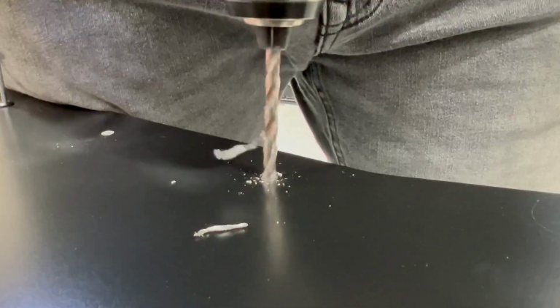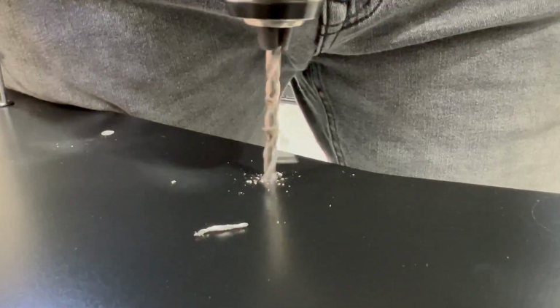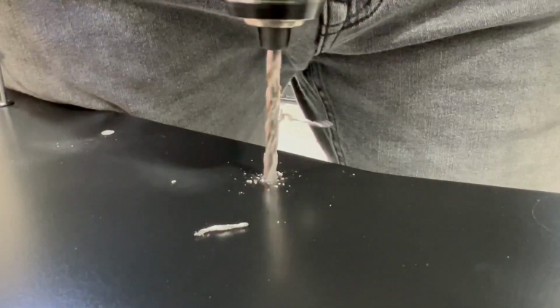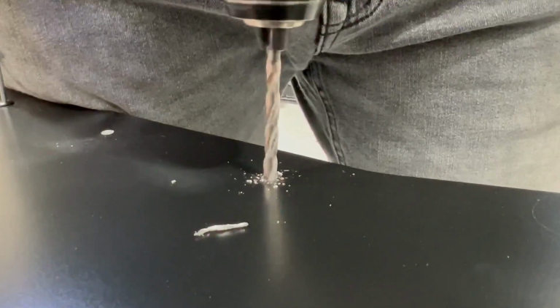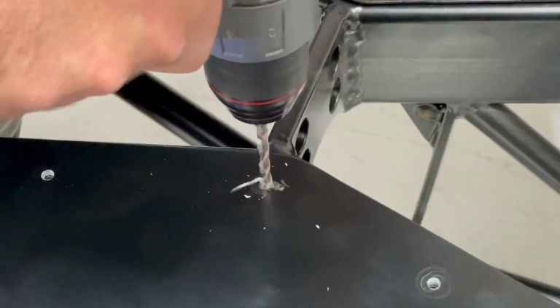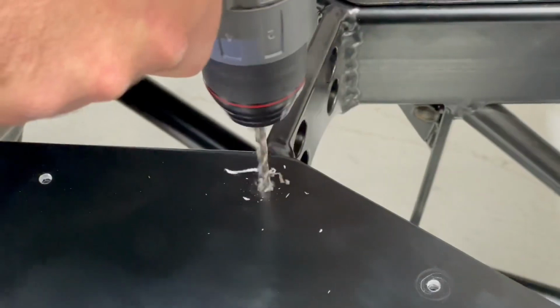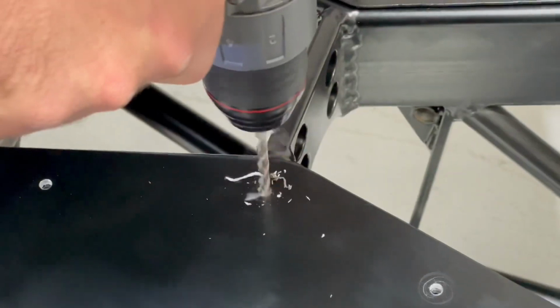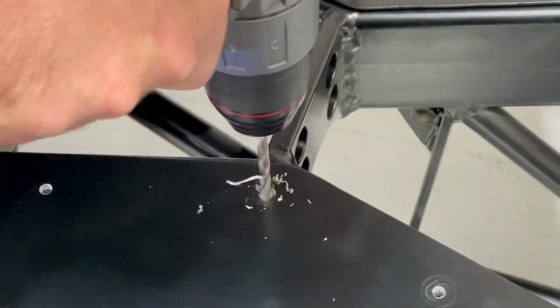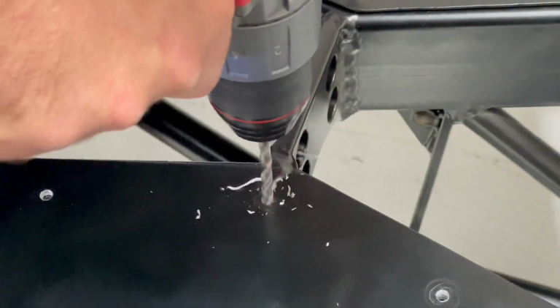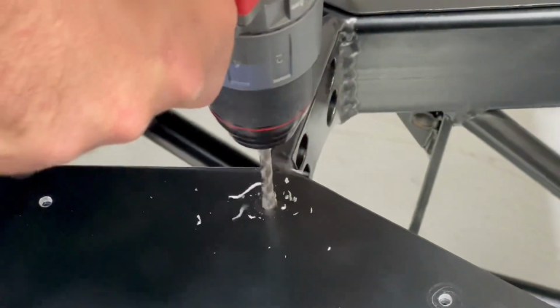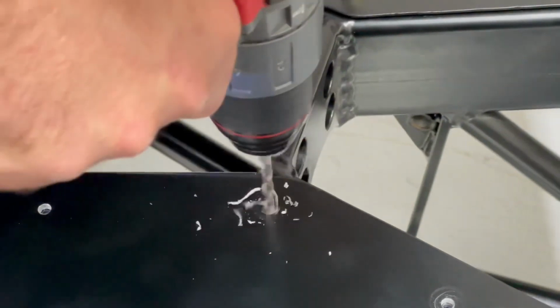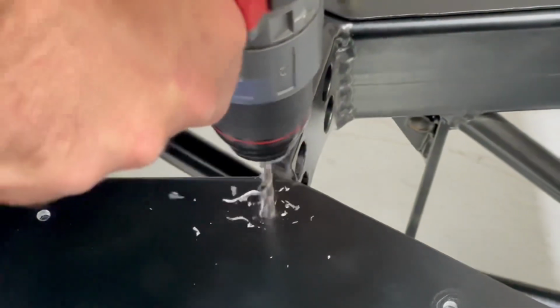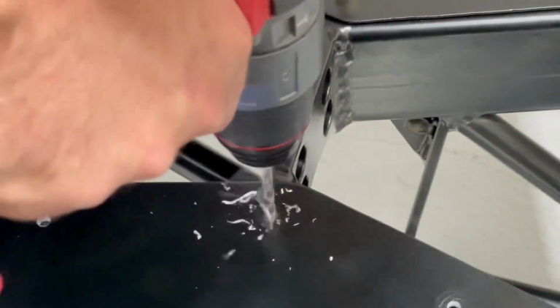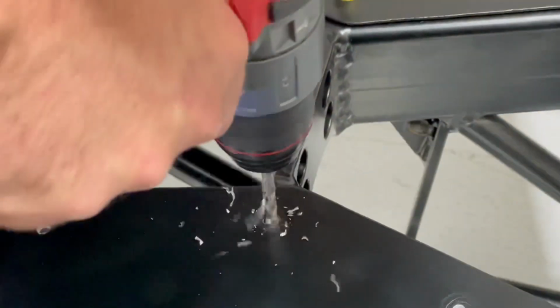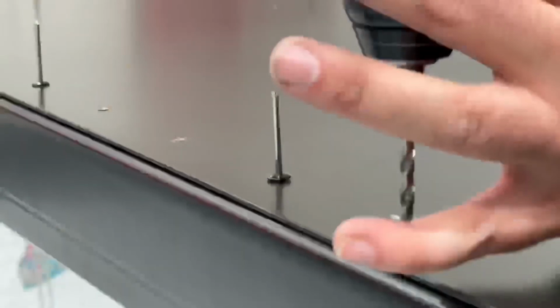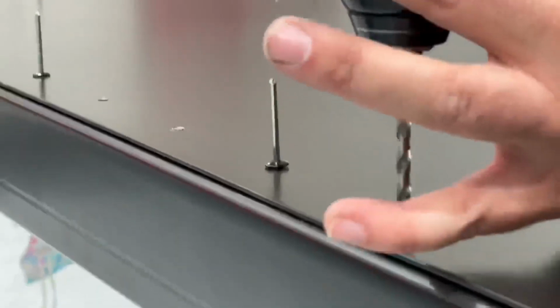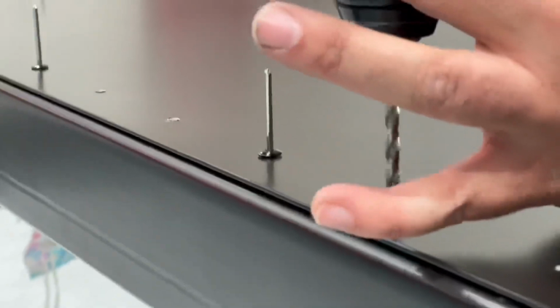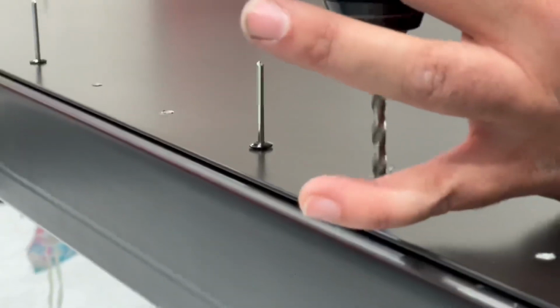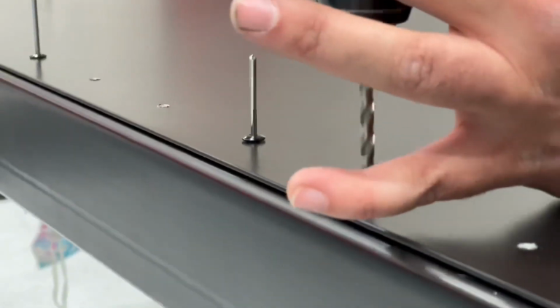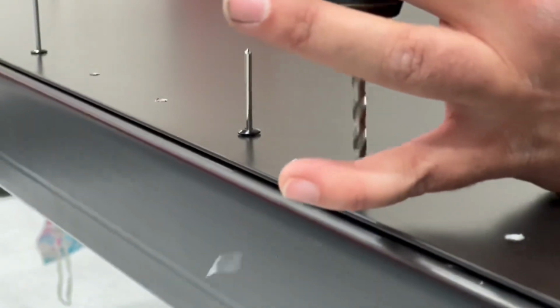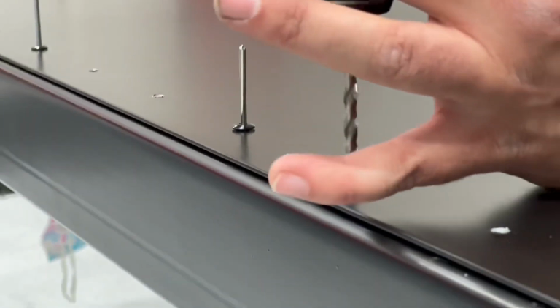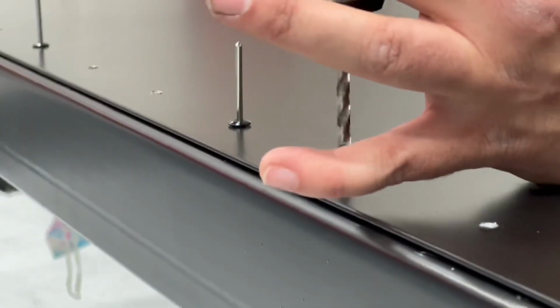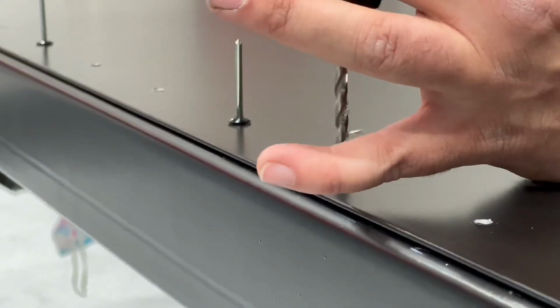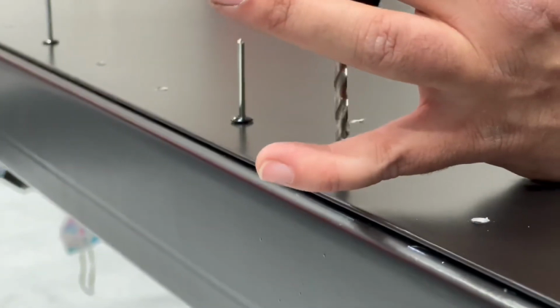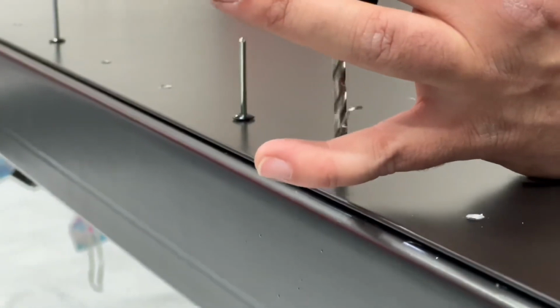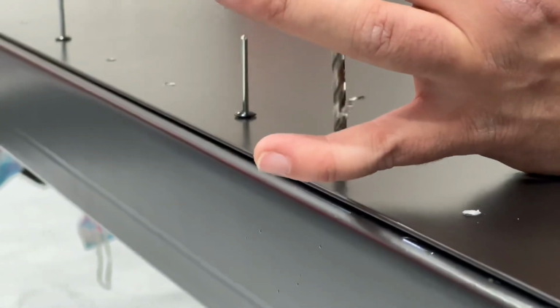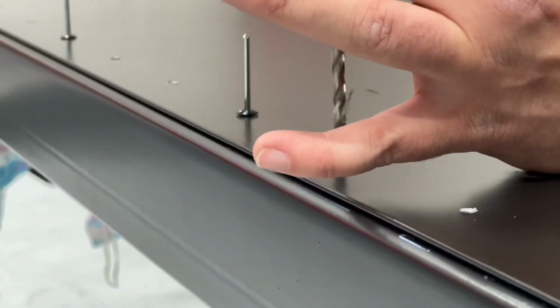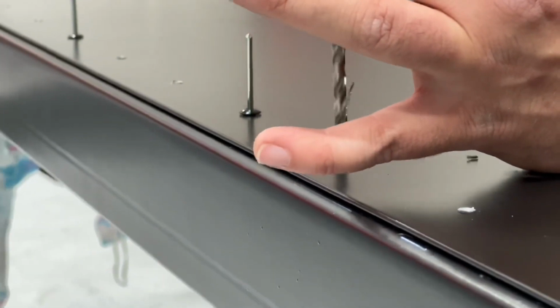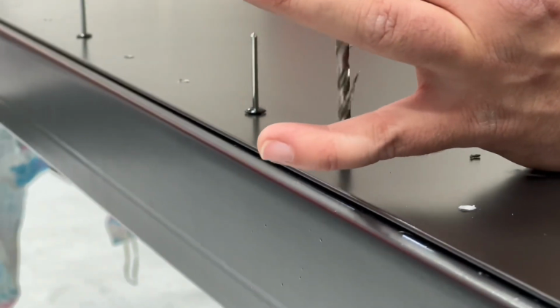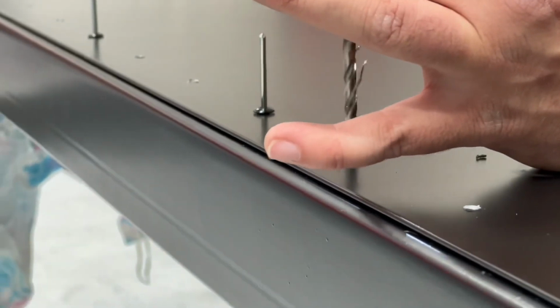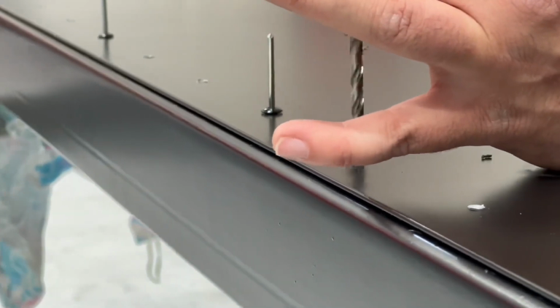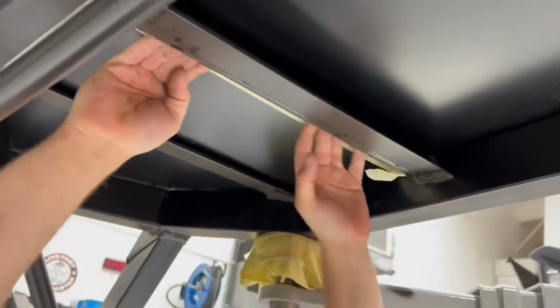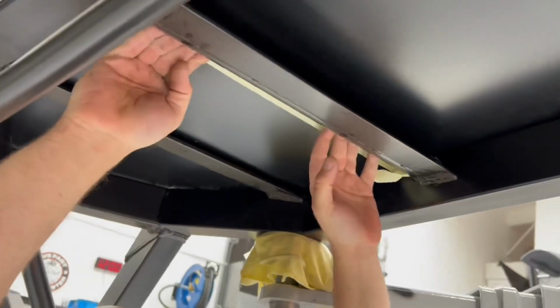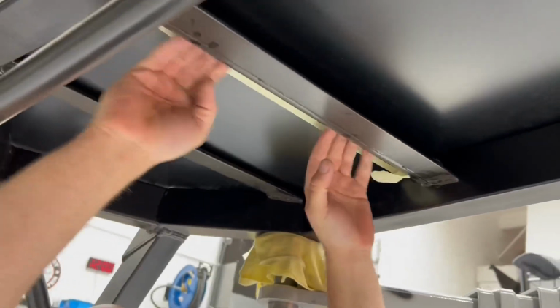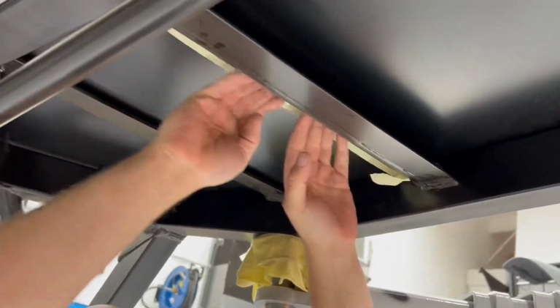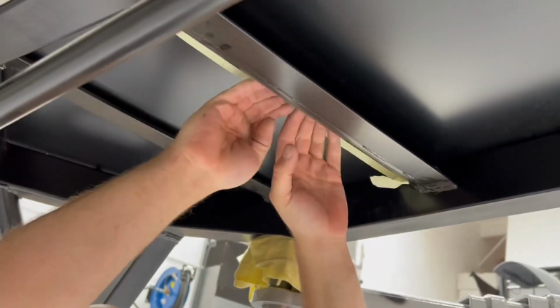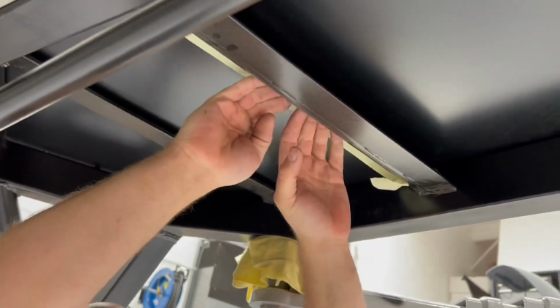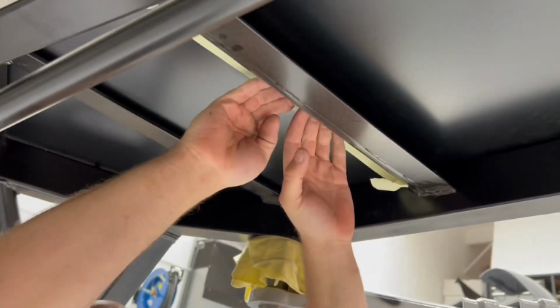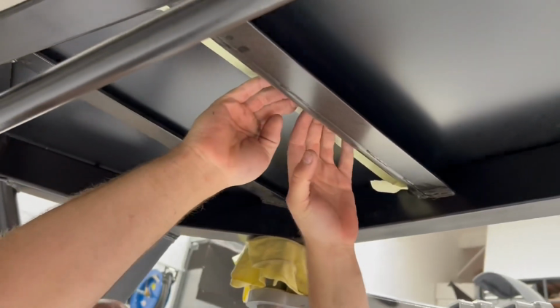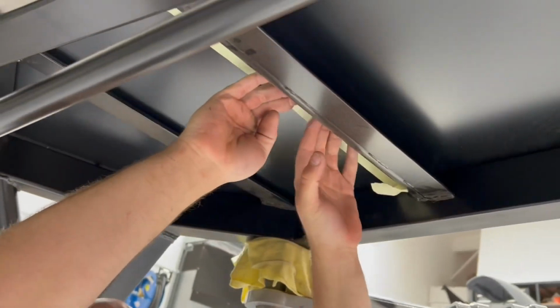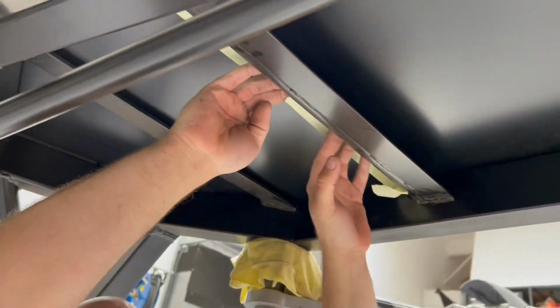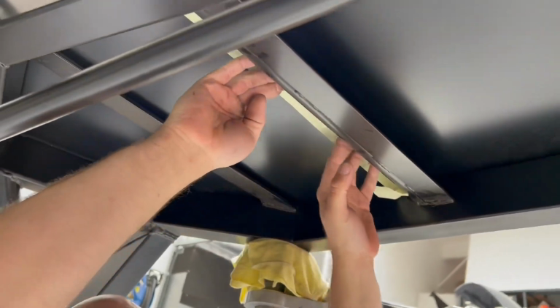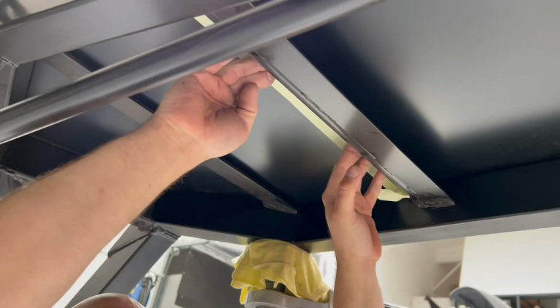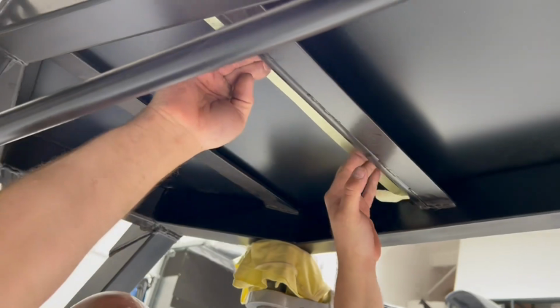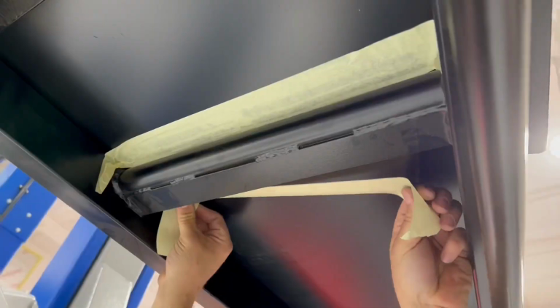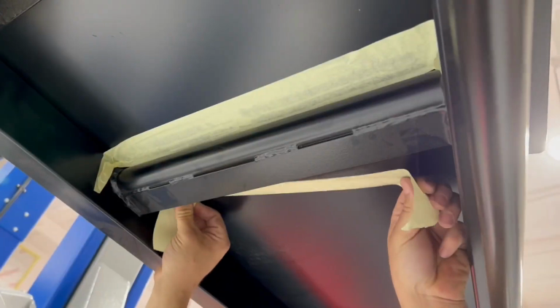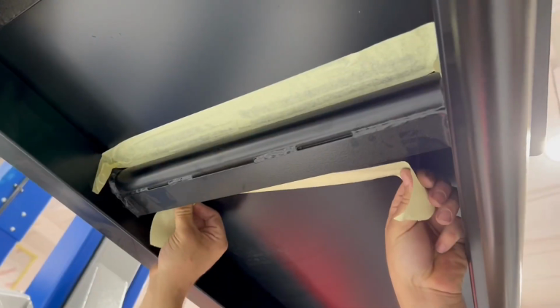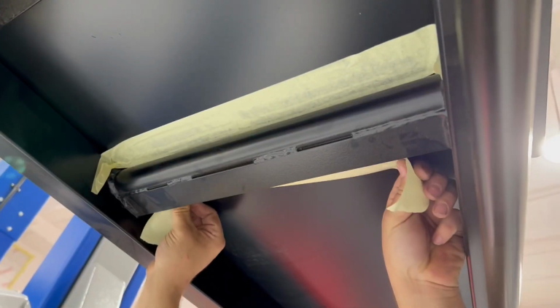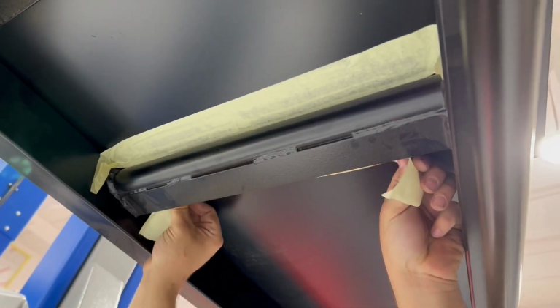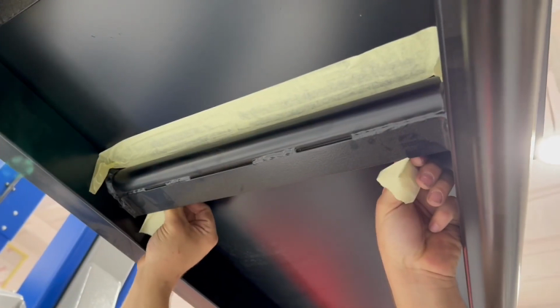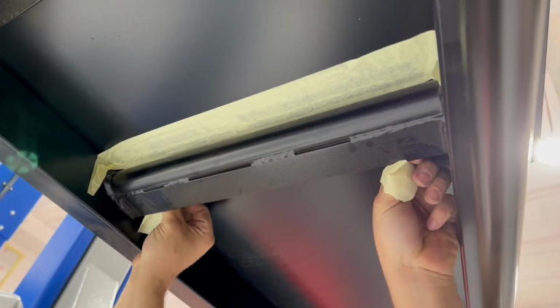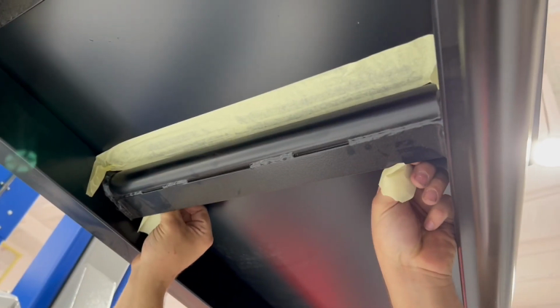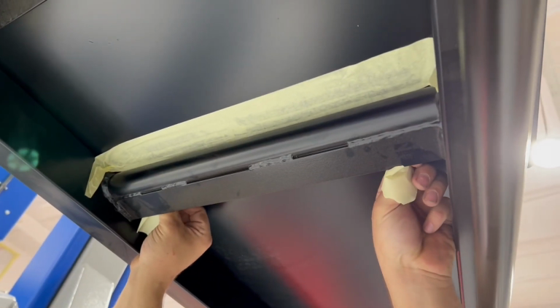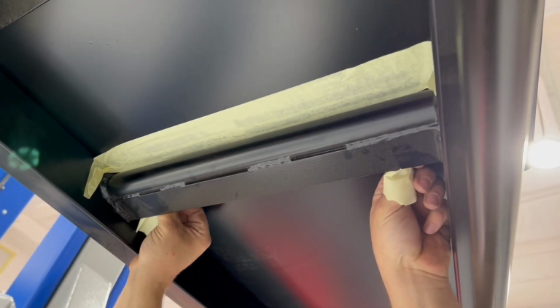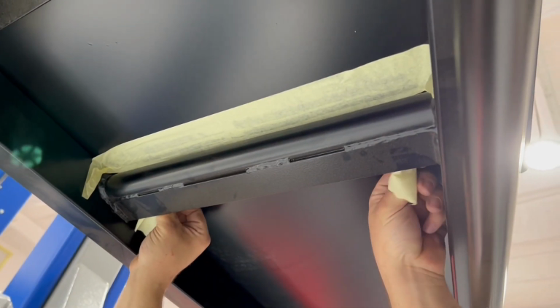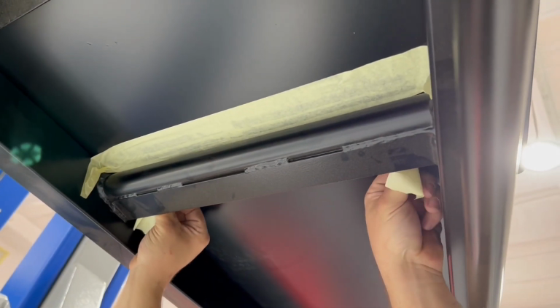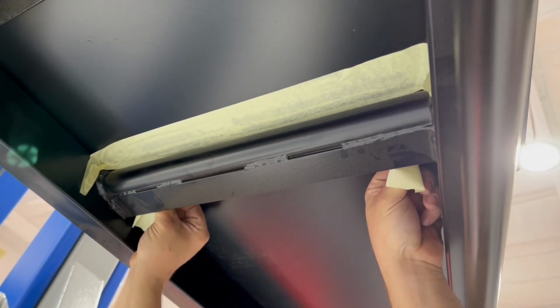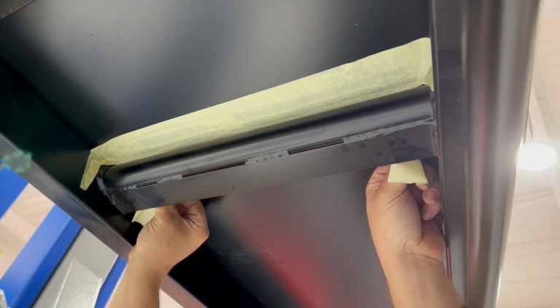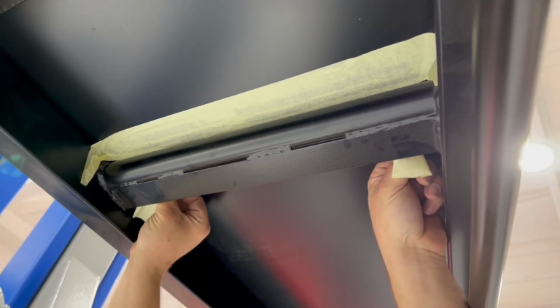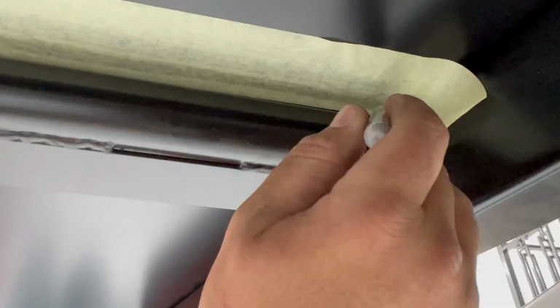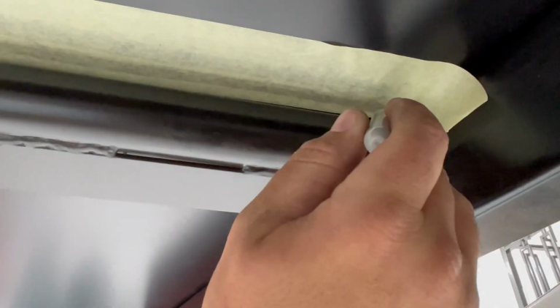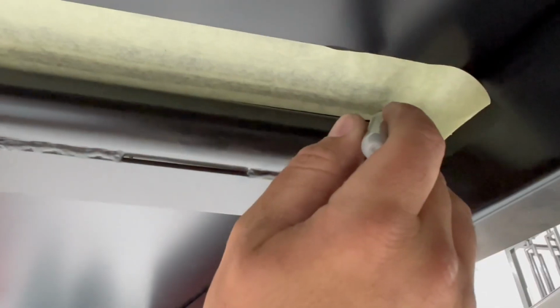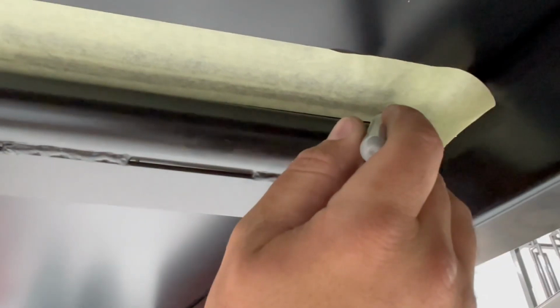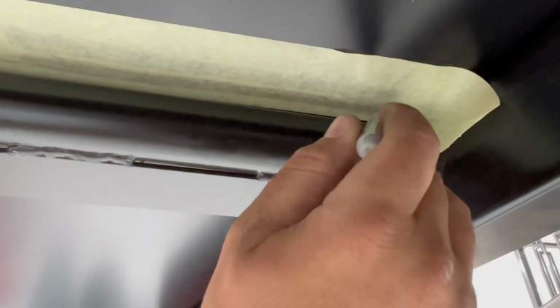Drill through with a 4.5mm drill. Using rivets to hold the floor pan in position is also a great tip.